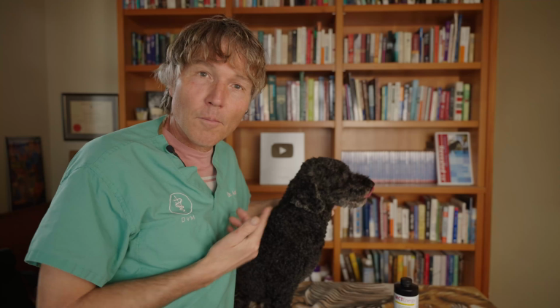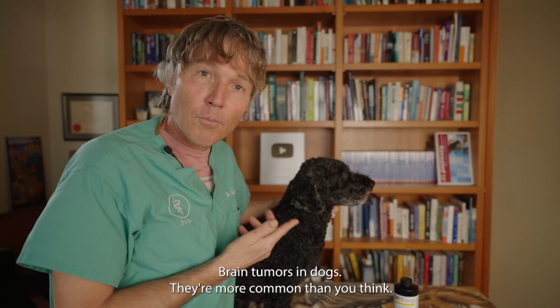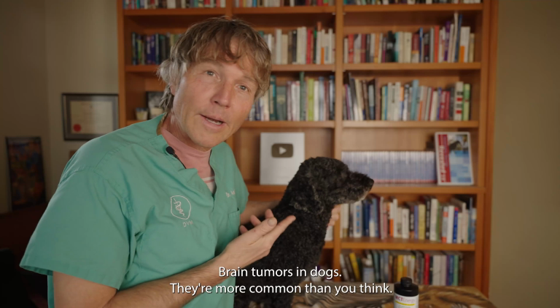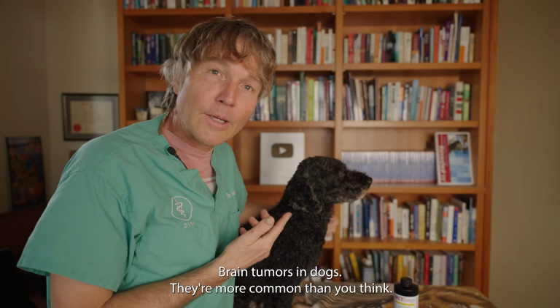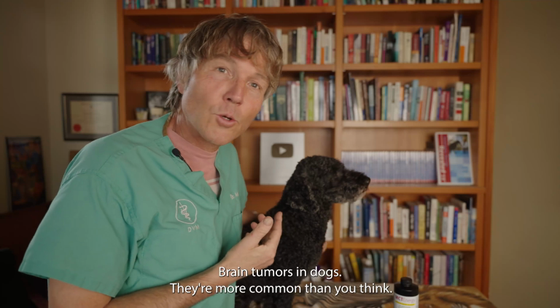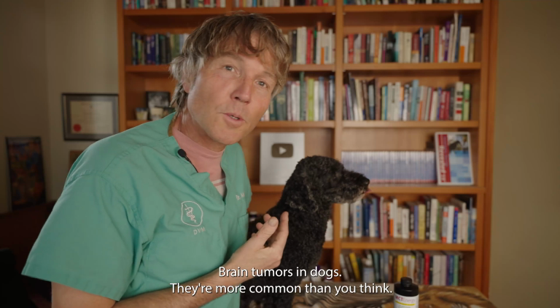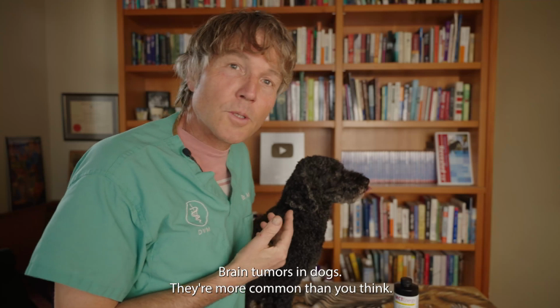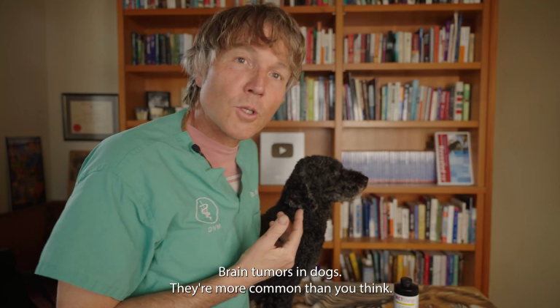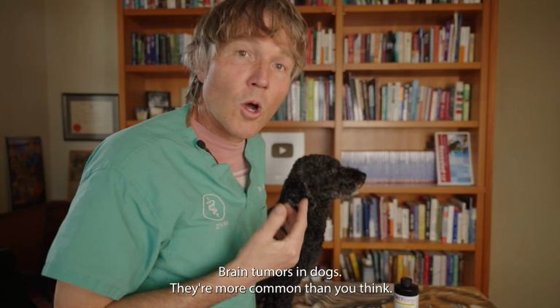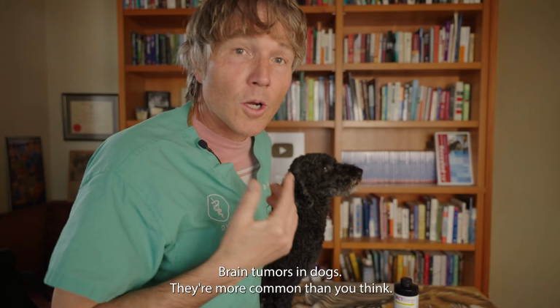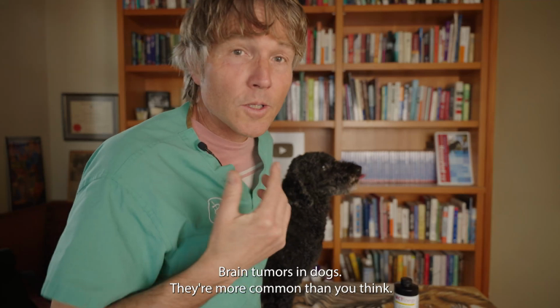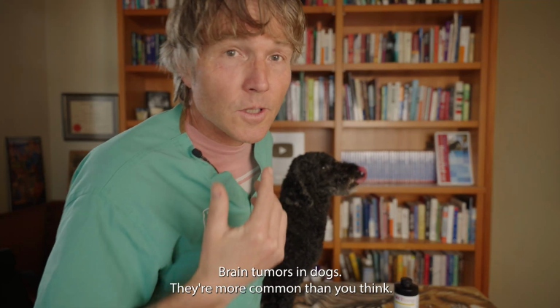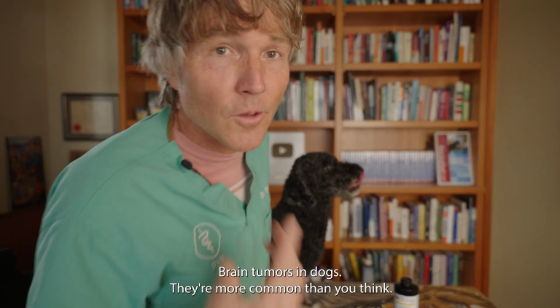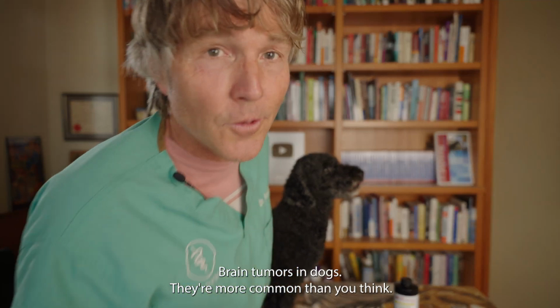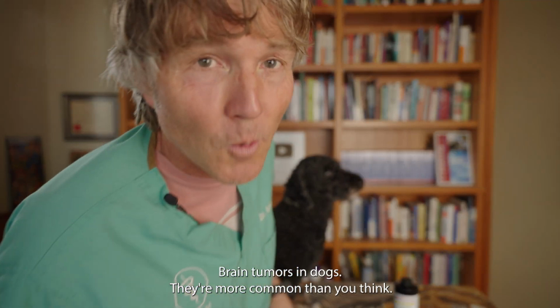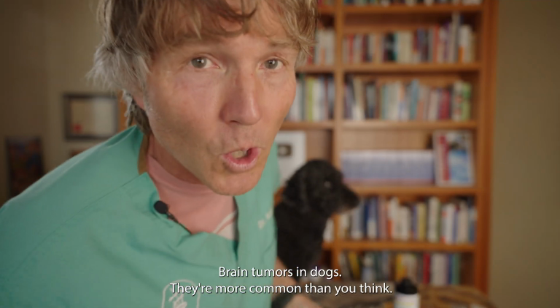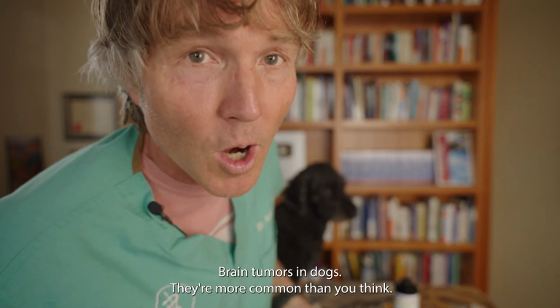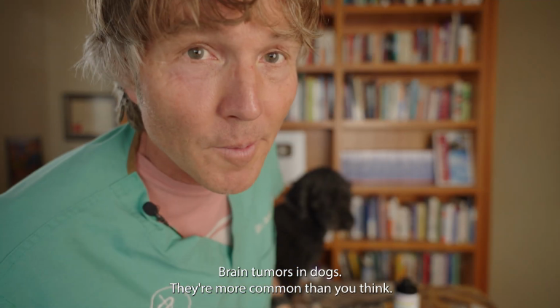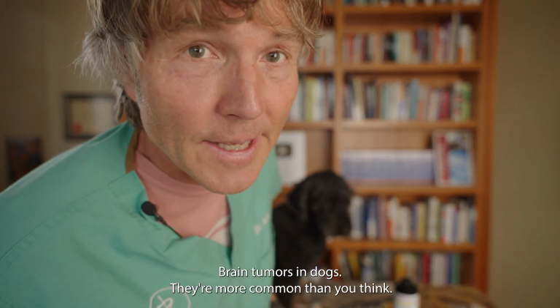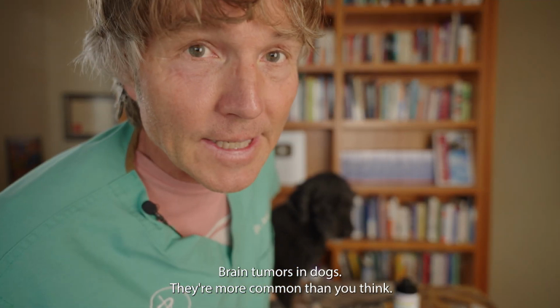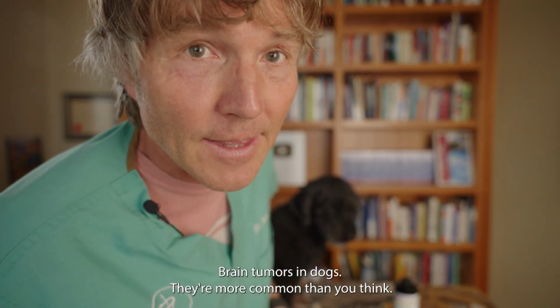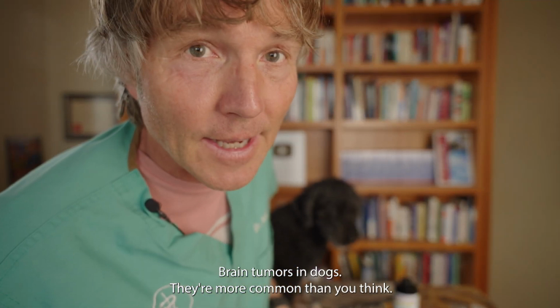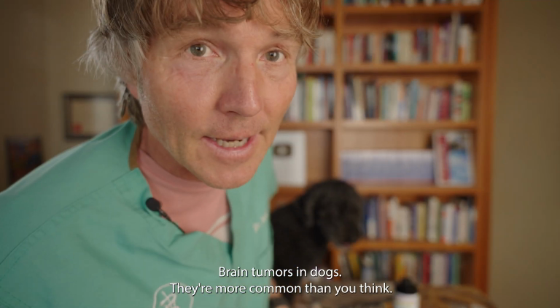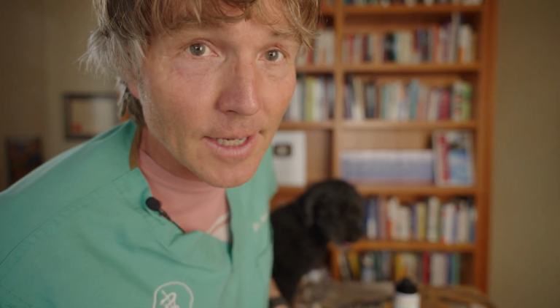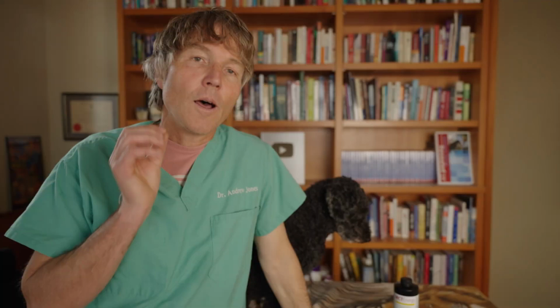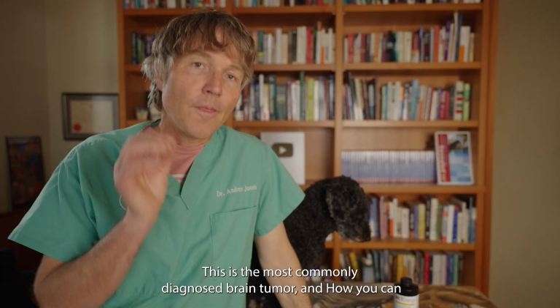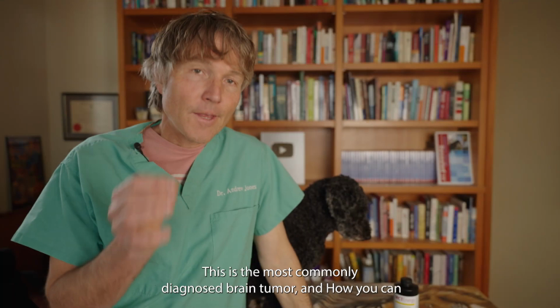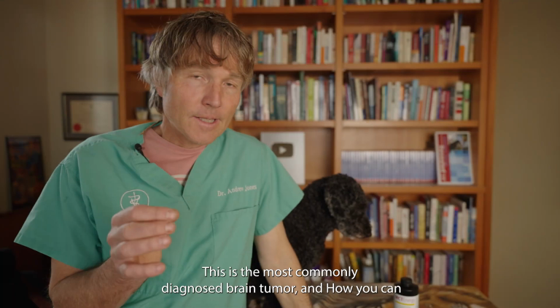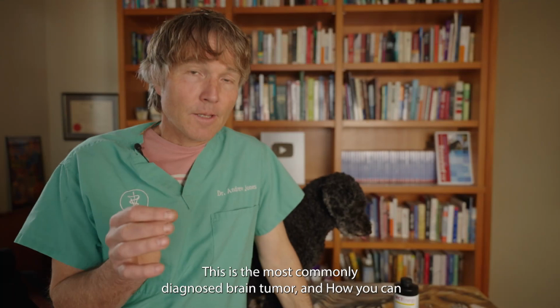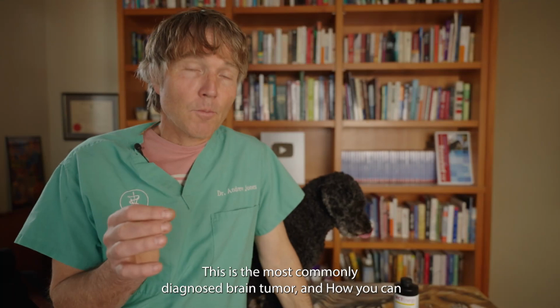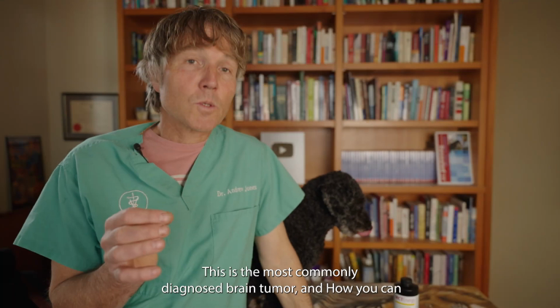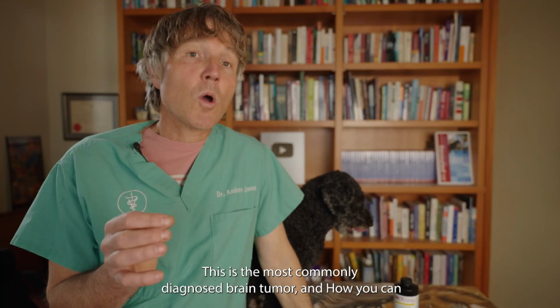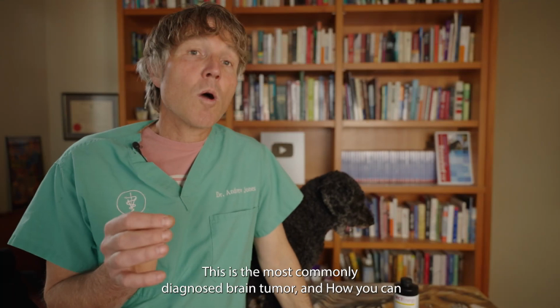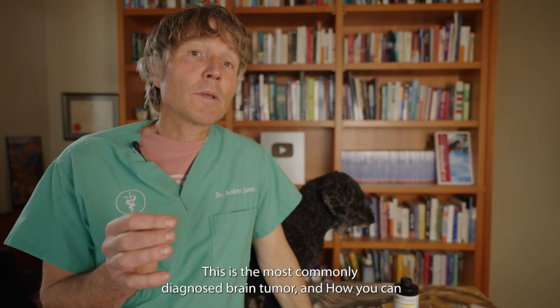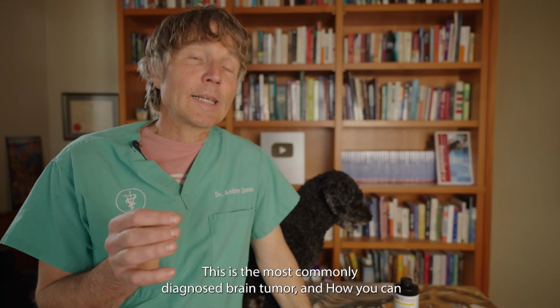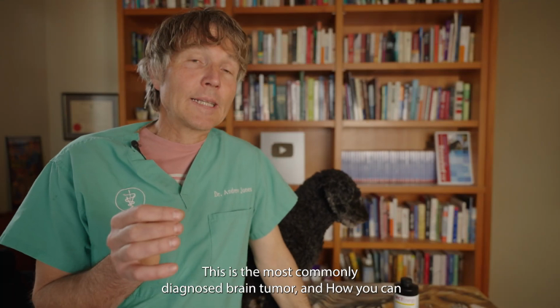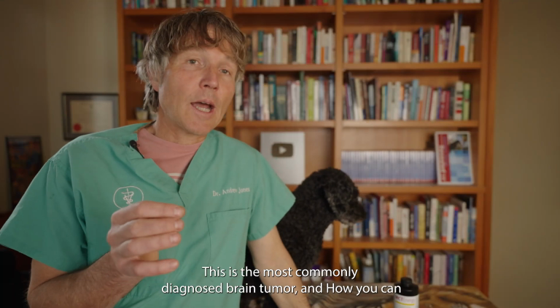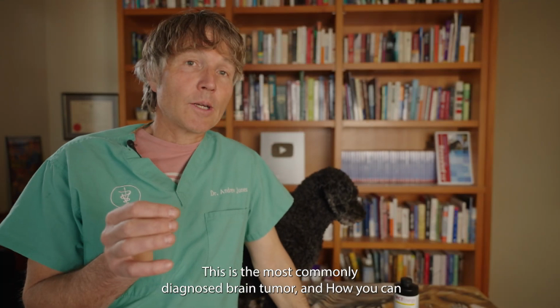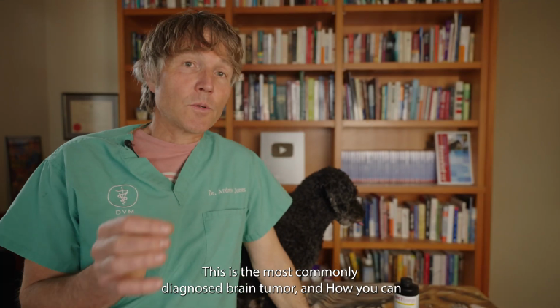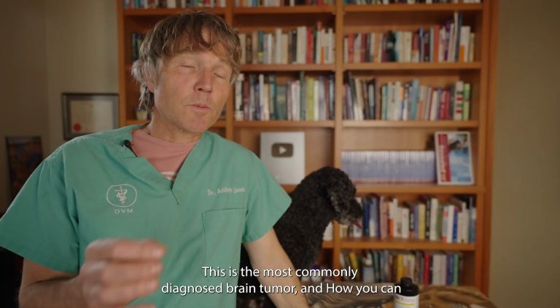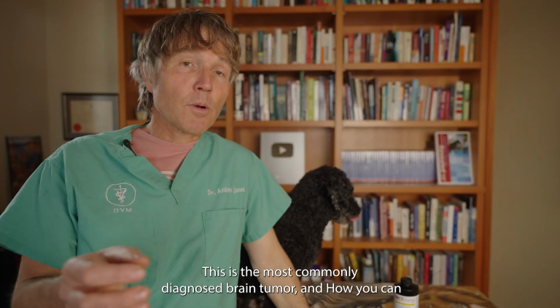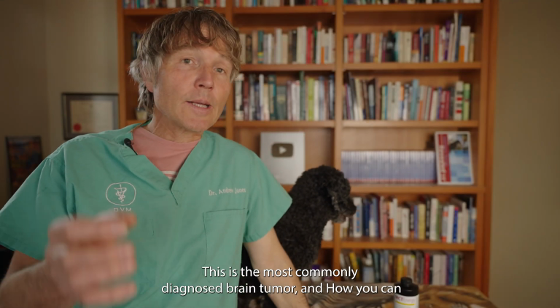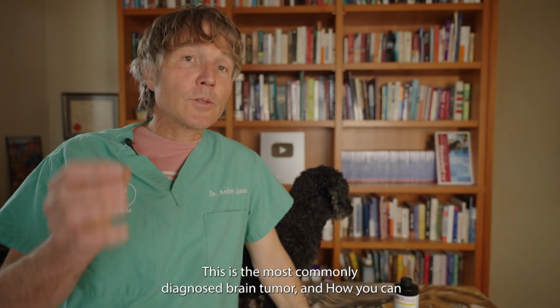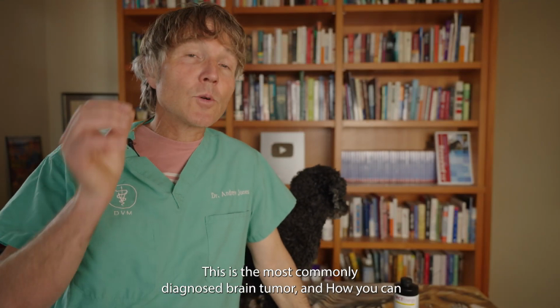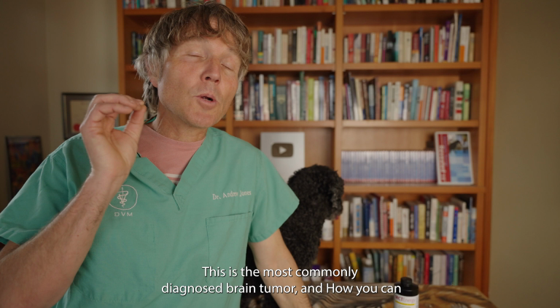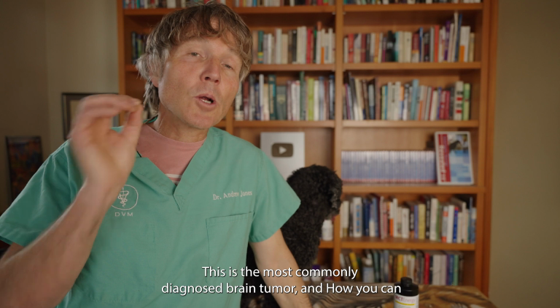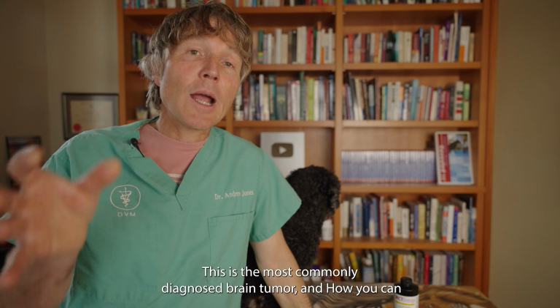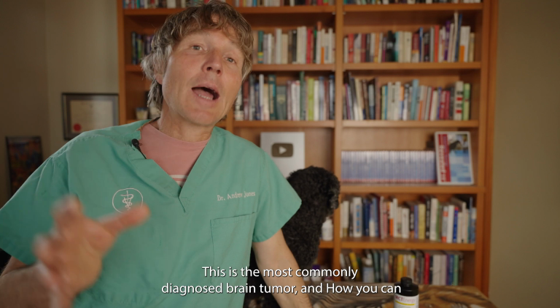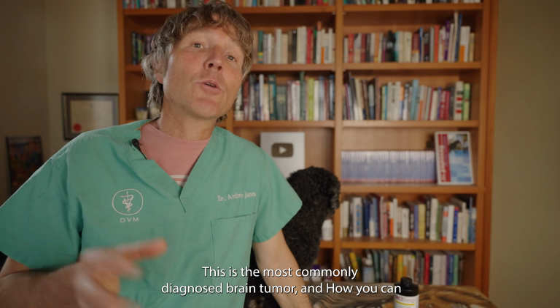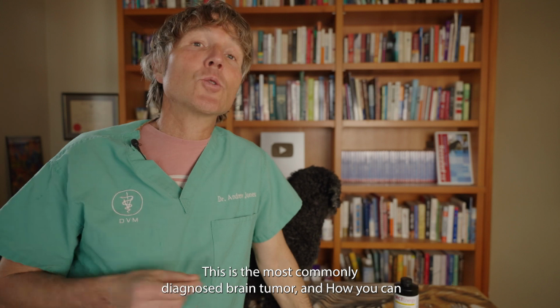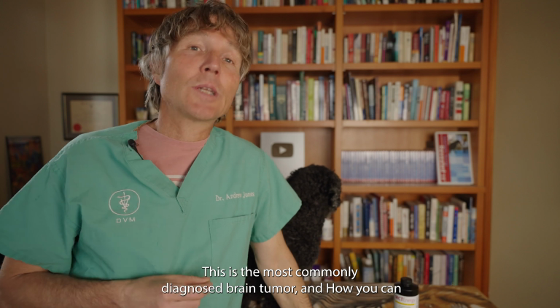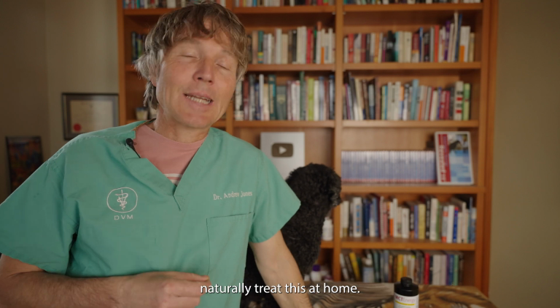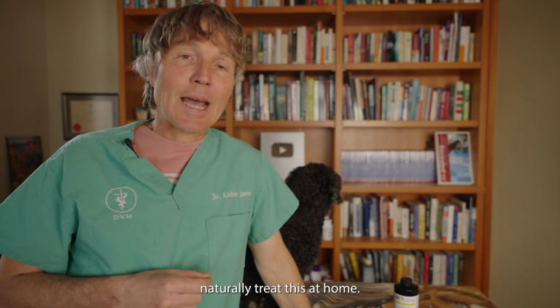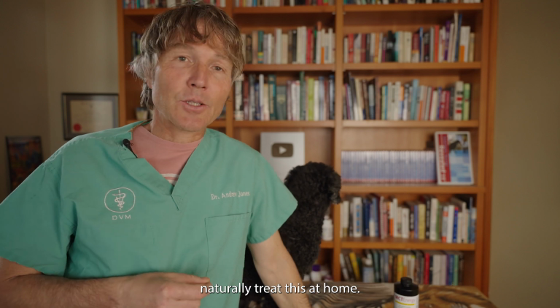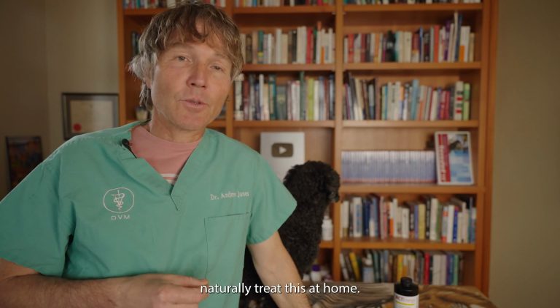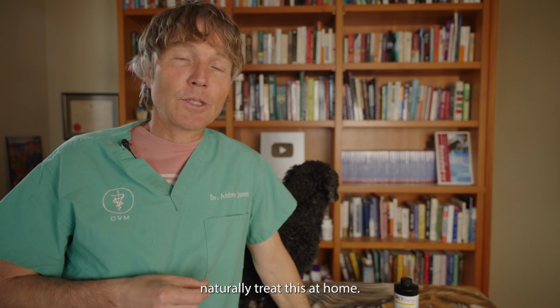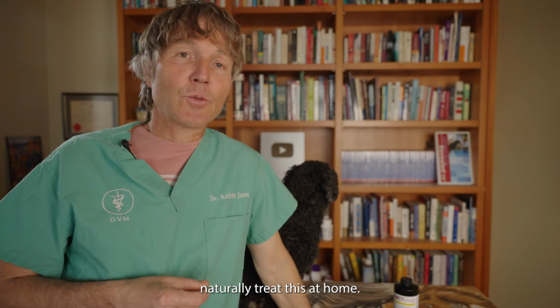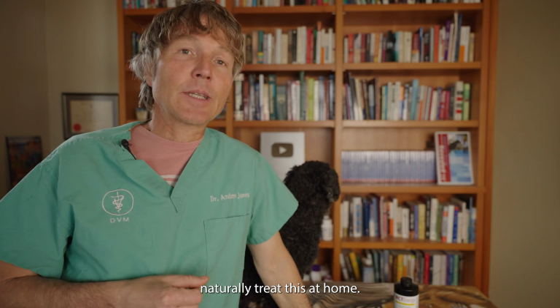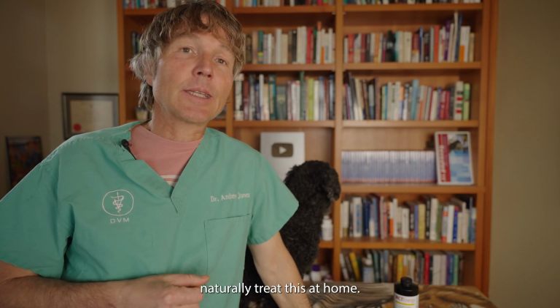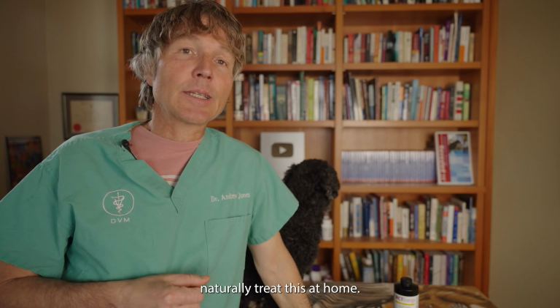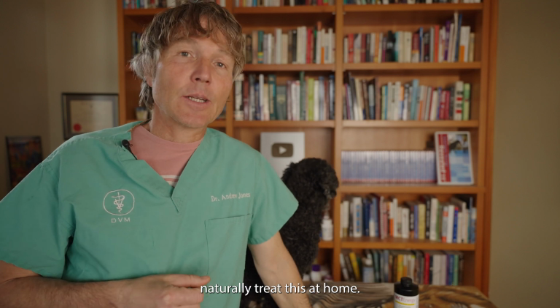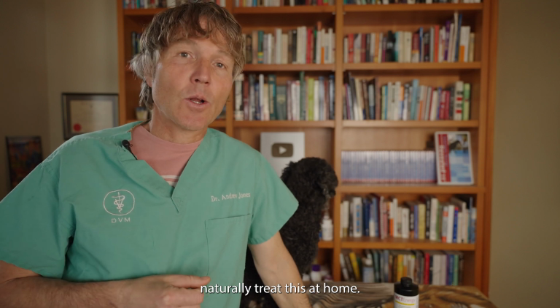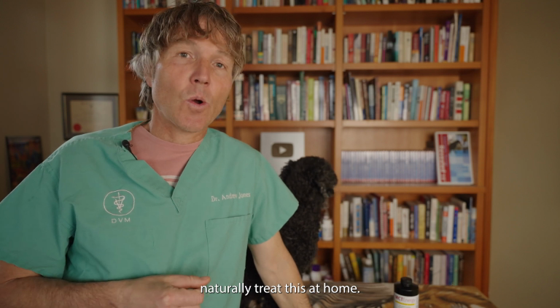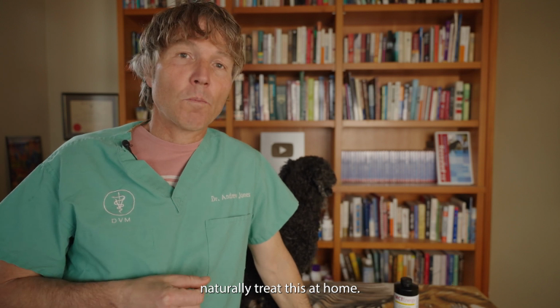Brain tumors in dogs — they're more common than you think. This is the most commonly diagnosed brain tumor, and how you can naturally treat this at home.